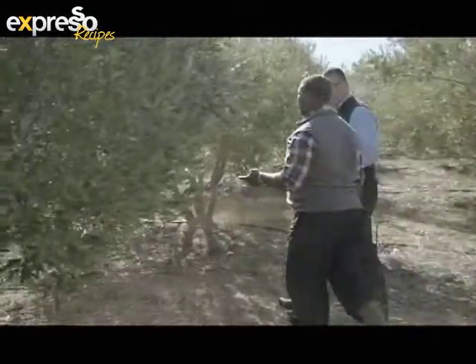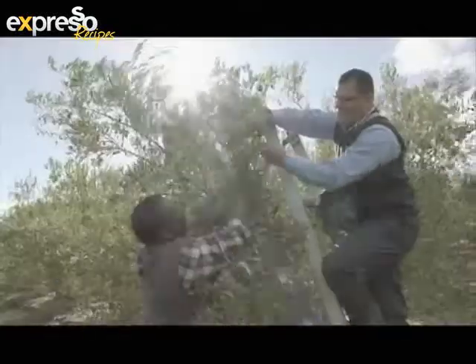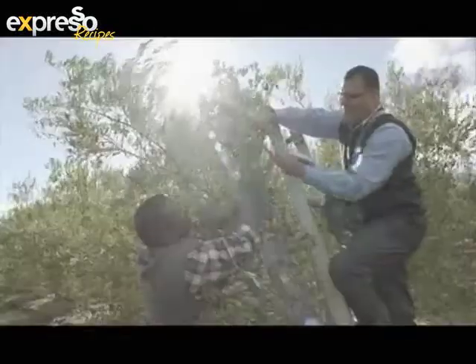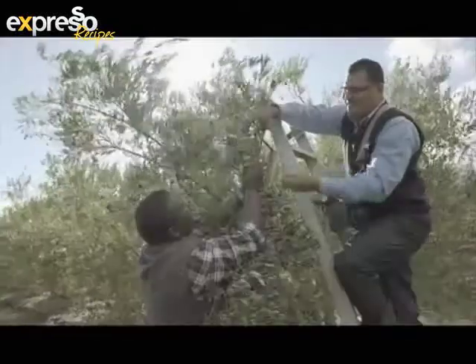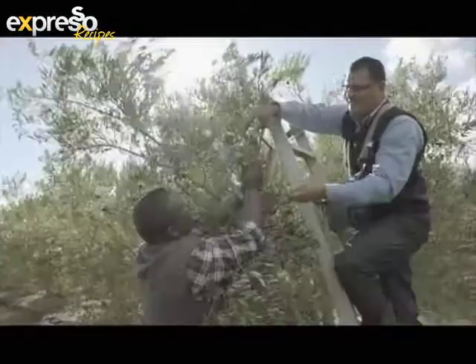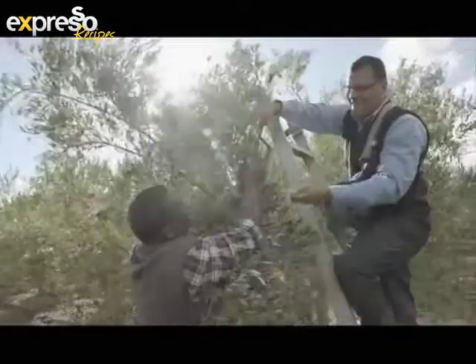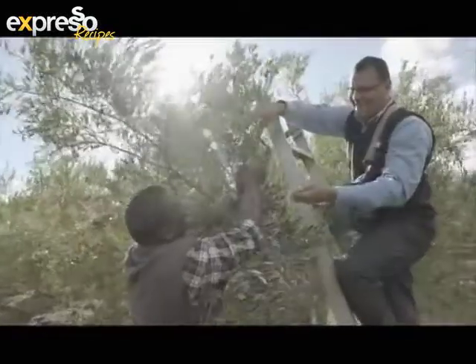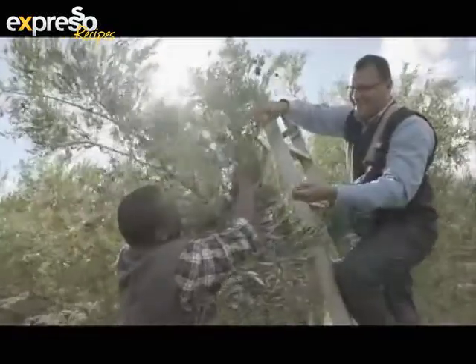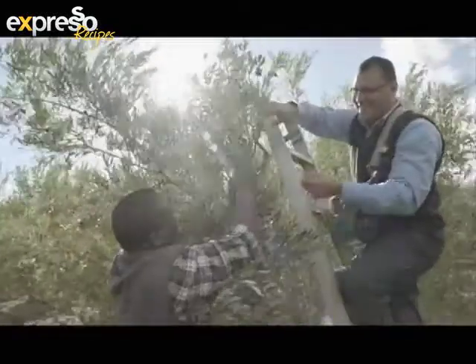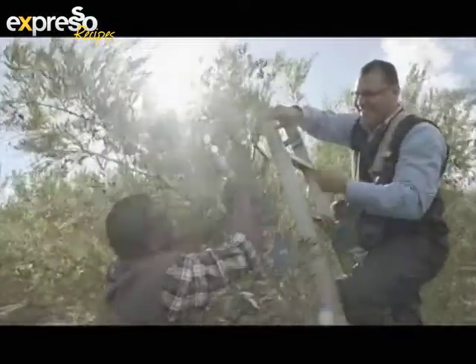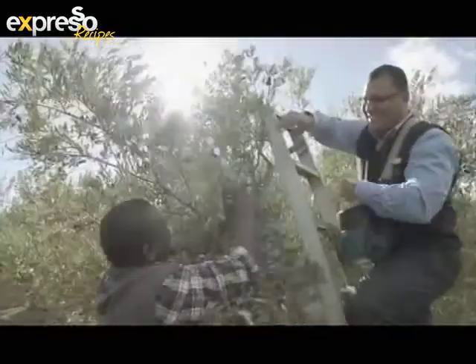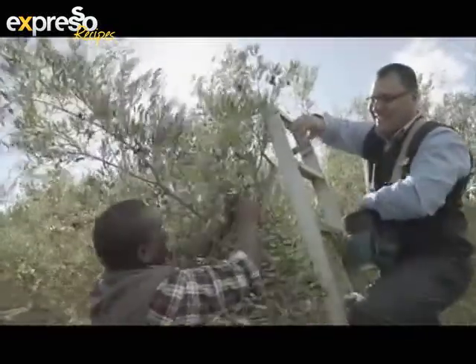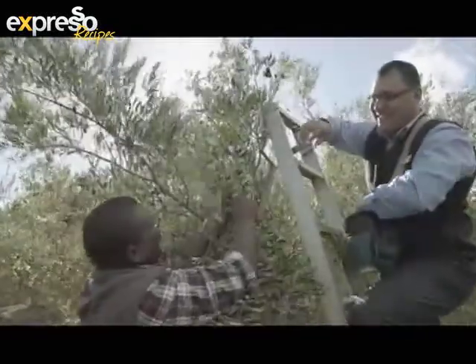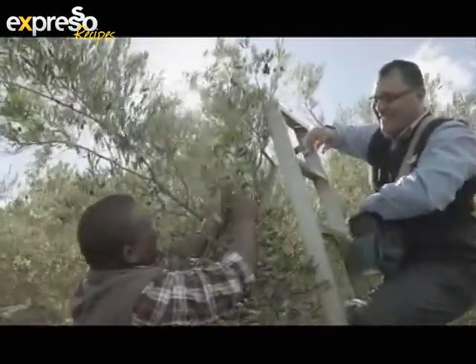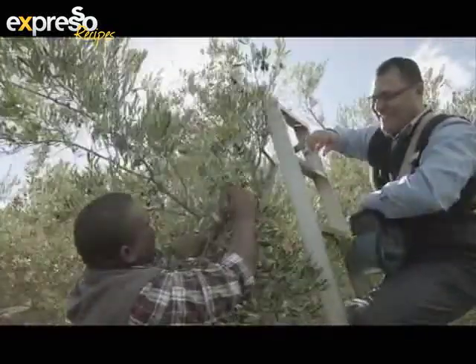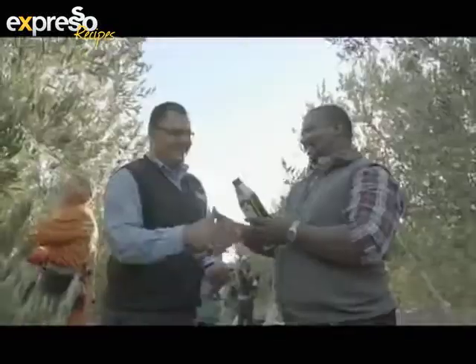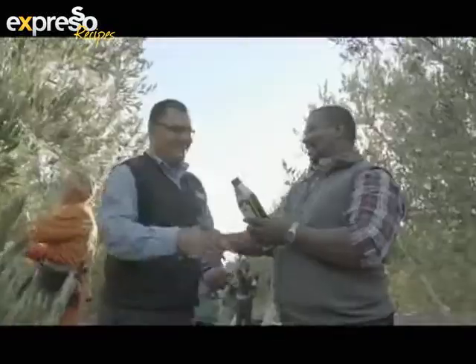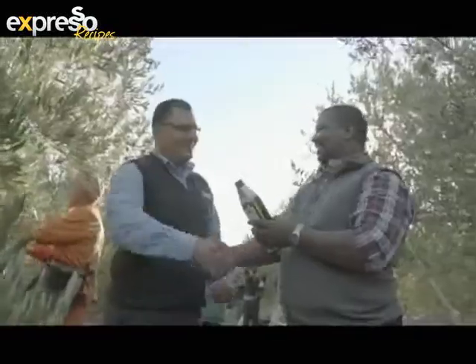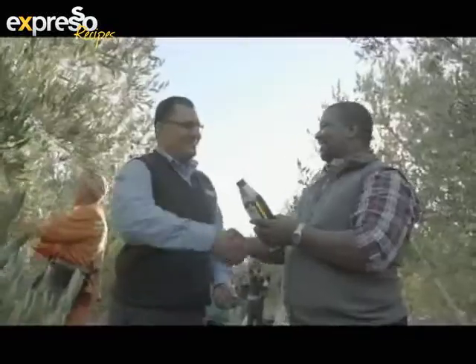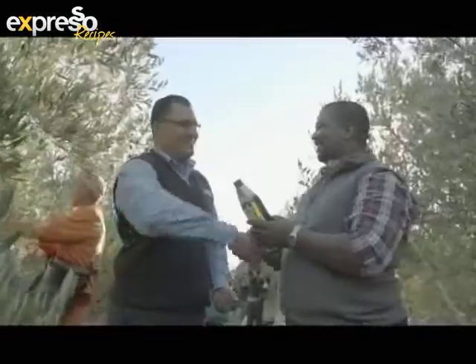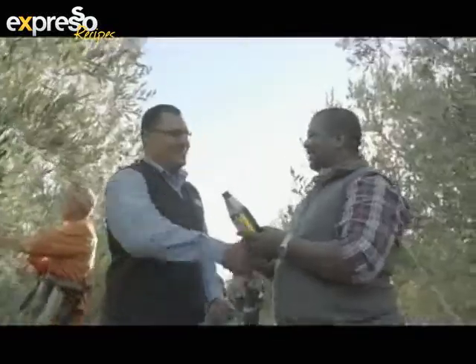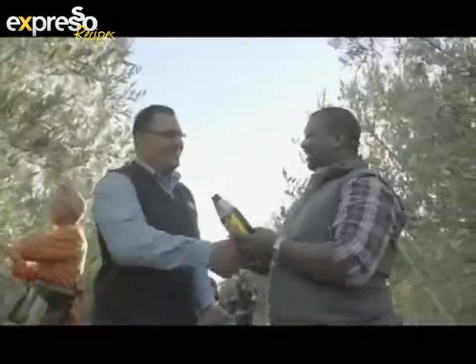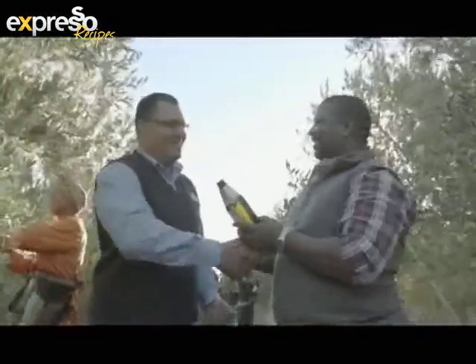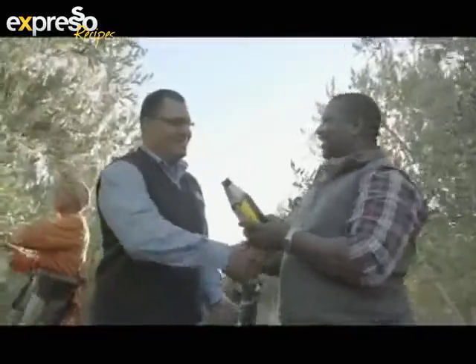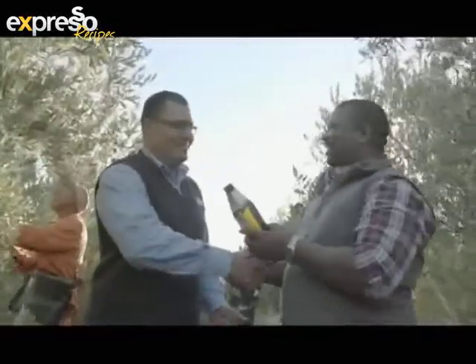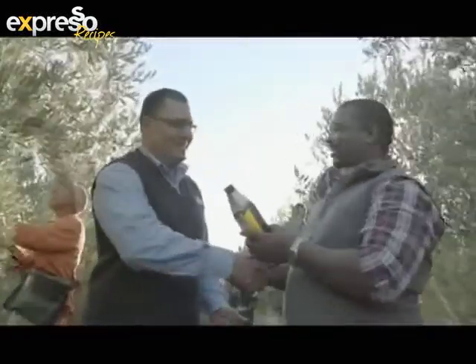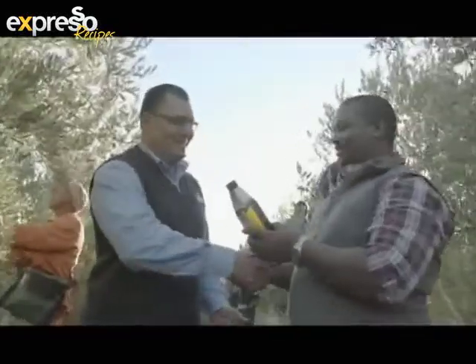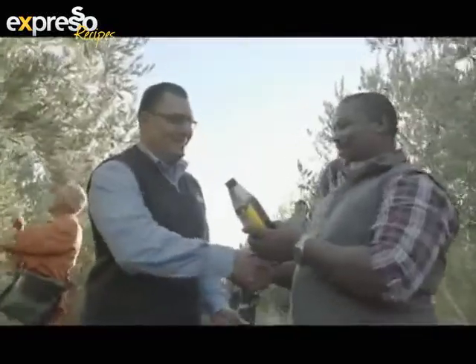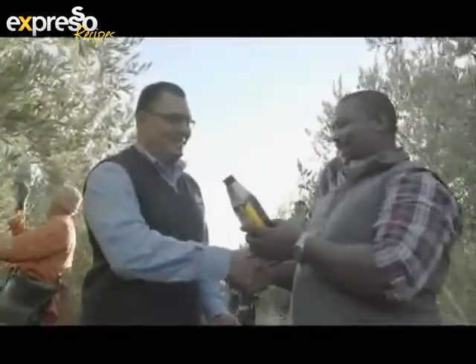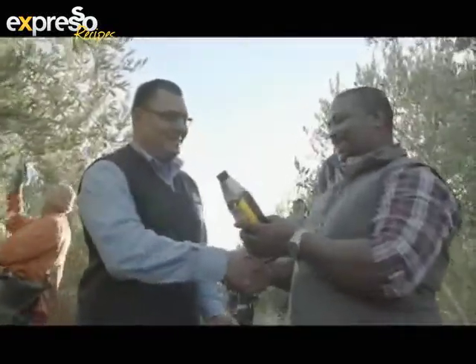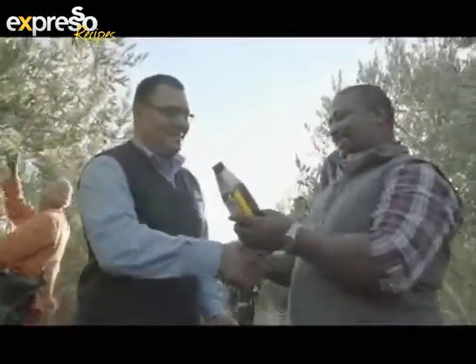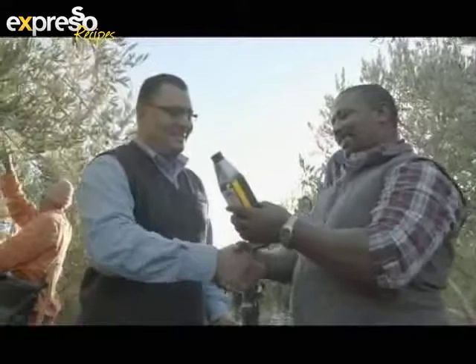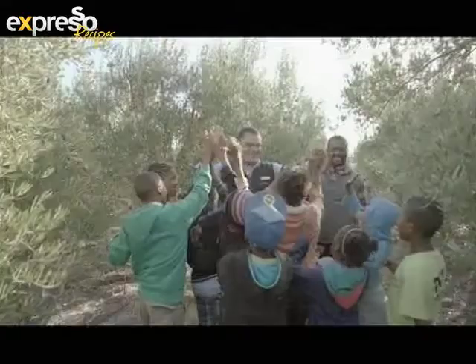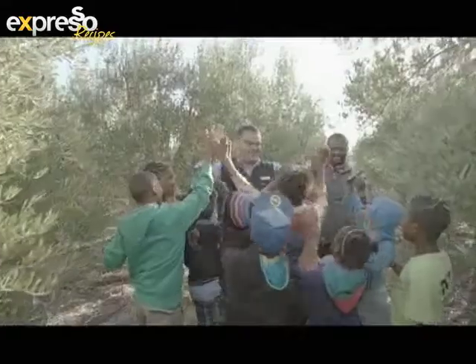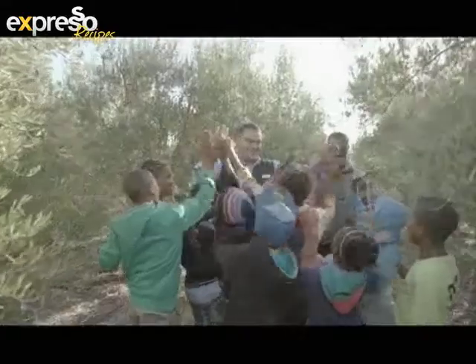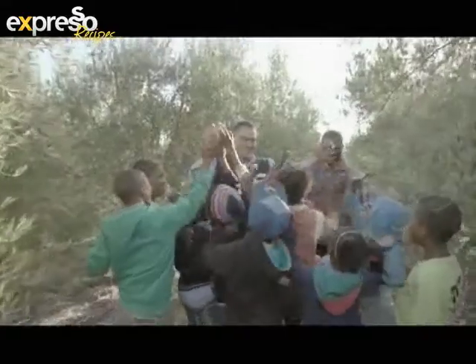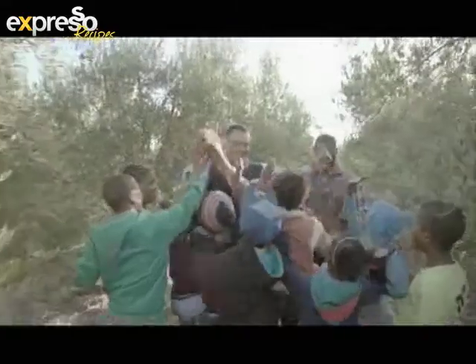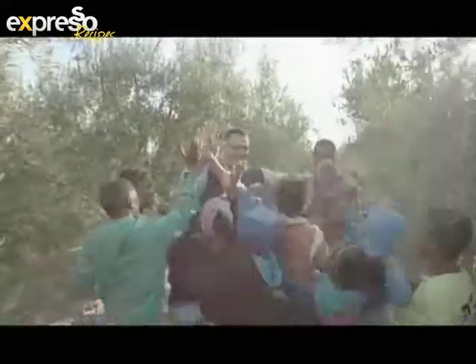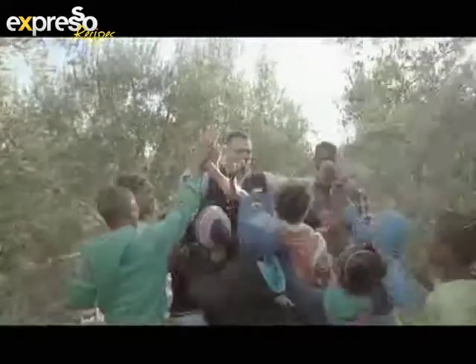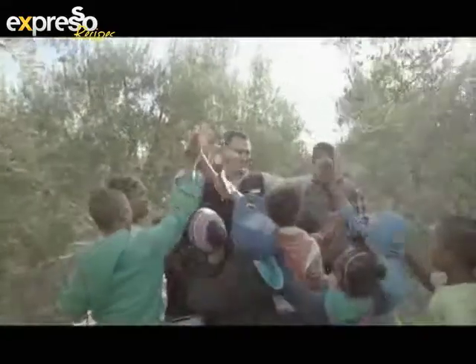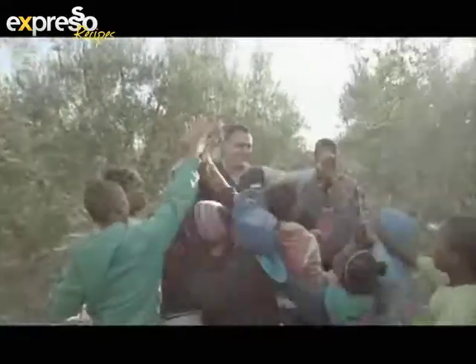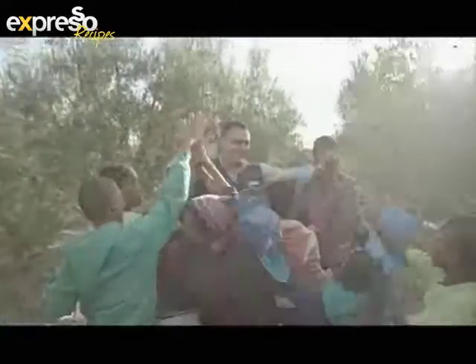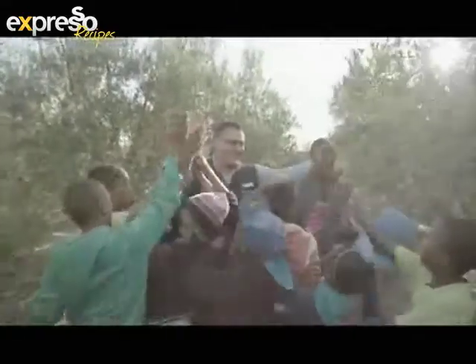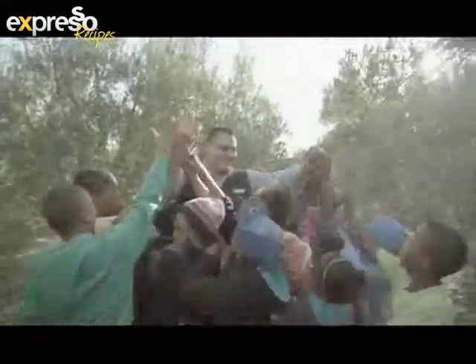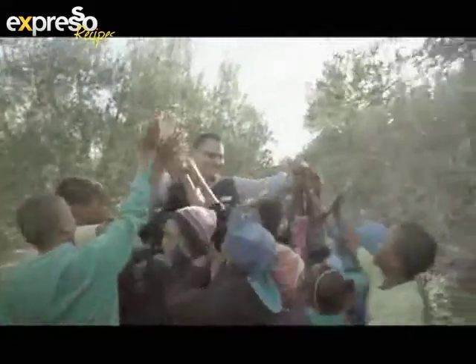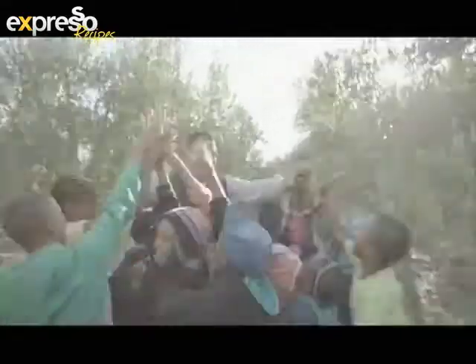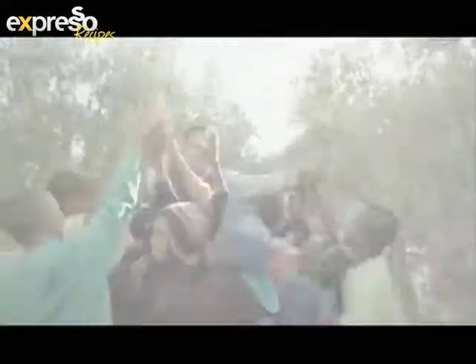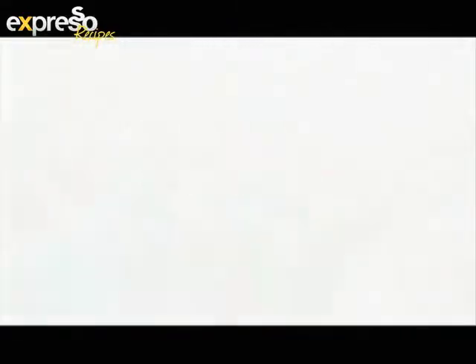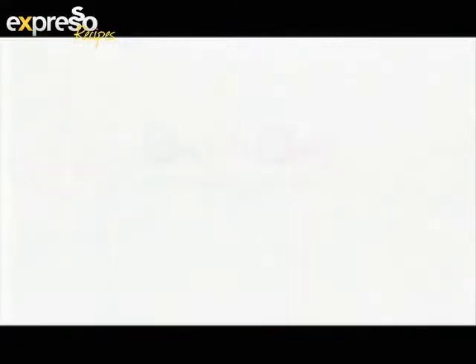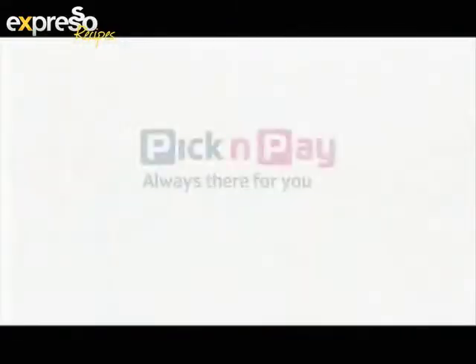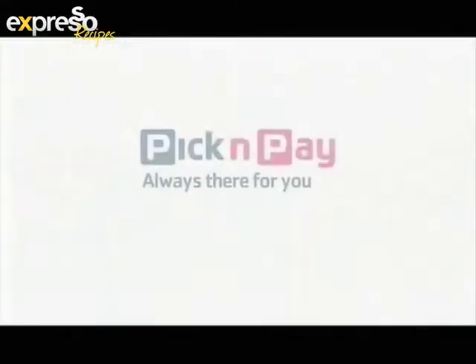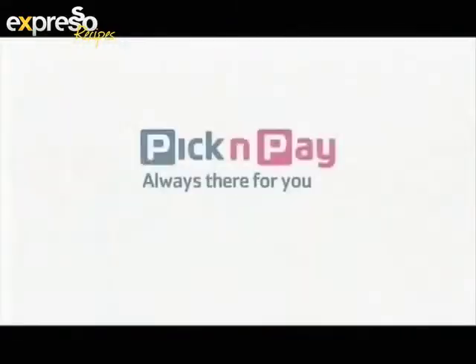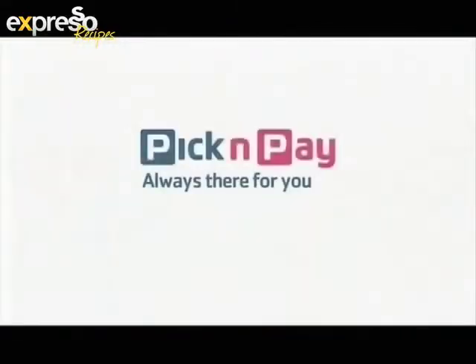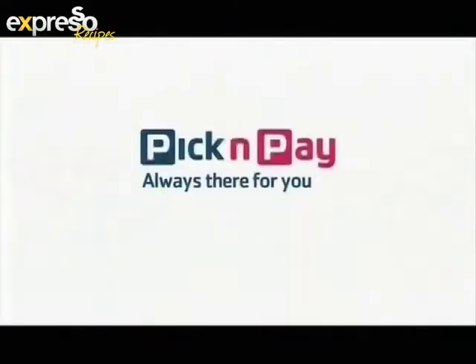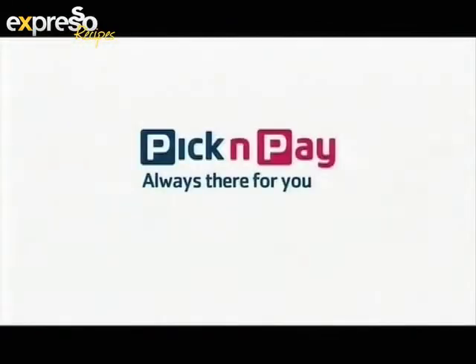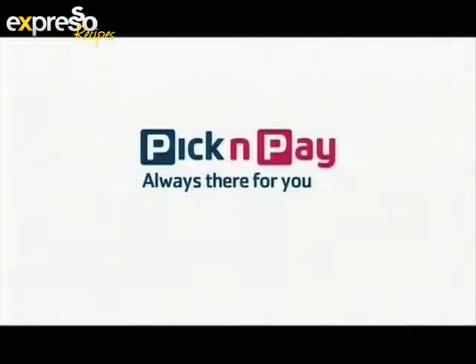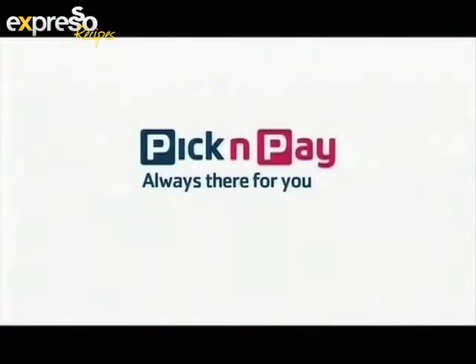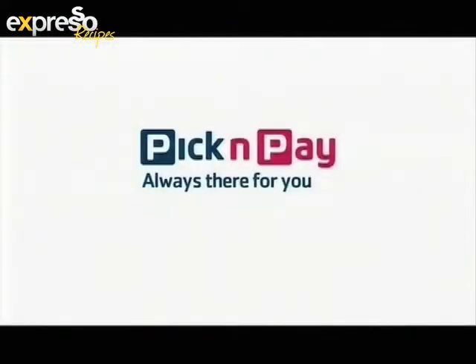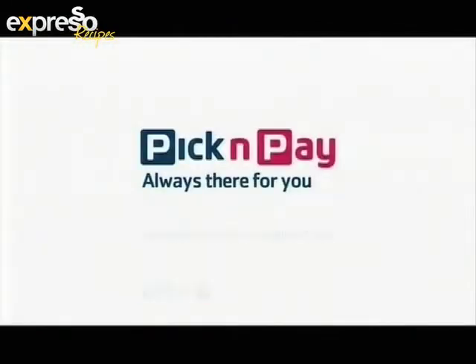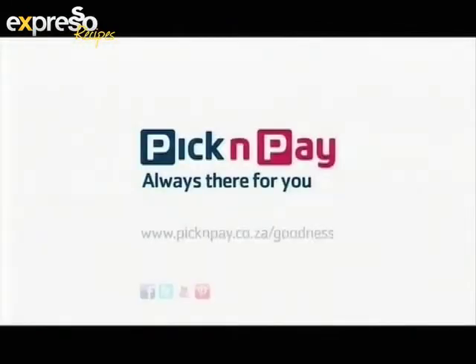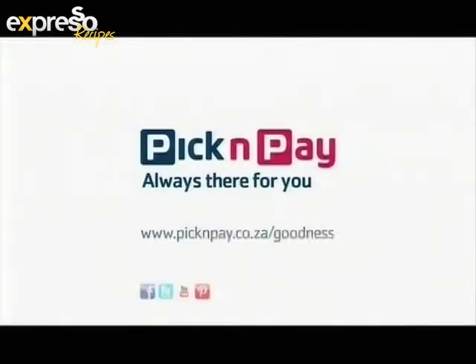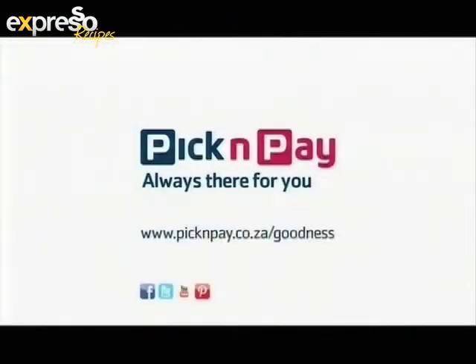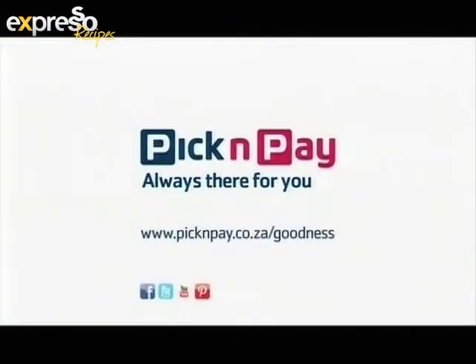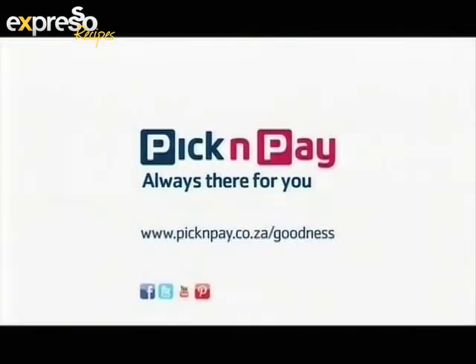We've found goodness in Good Gedacht olive oil and all the good they do for the community. Pick n Pay, always there for you.